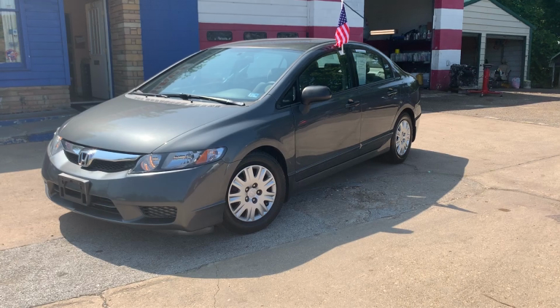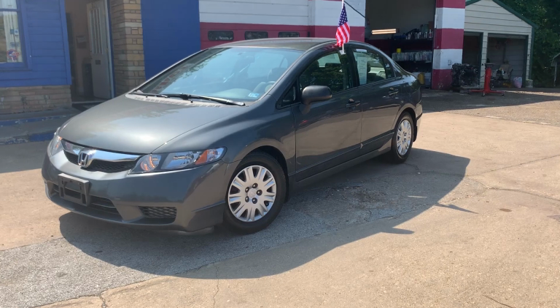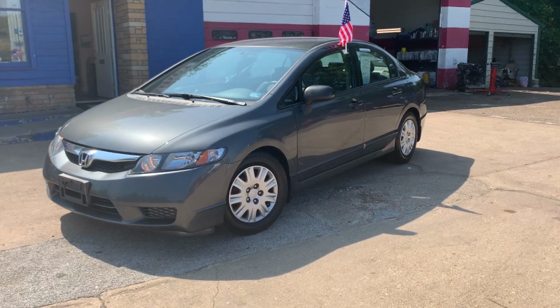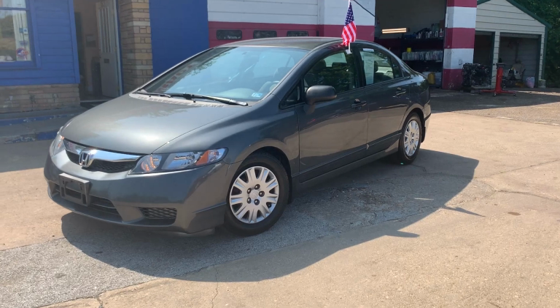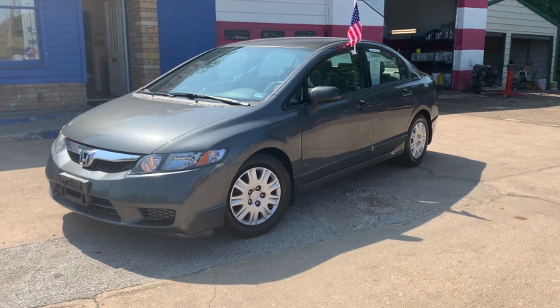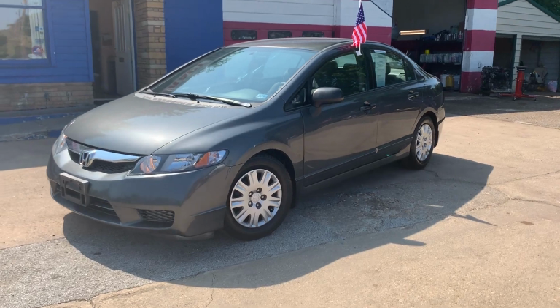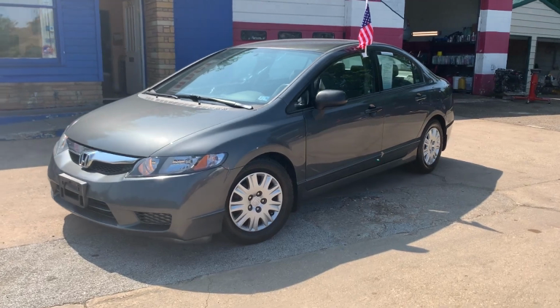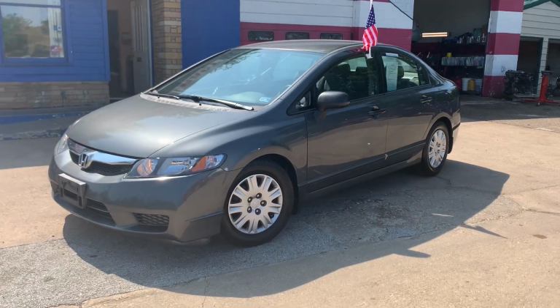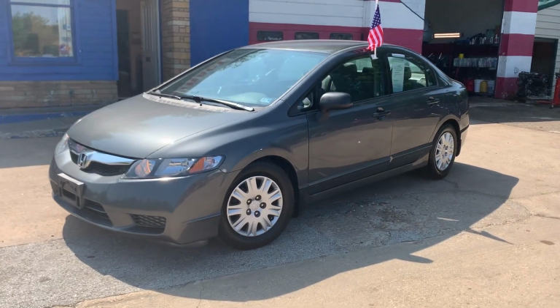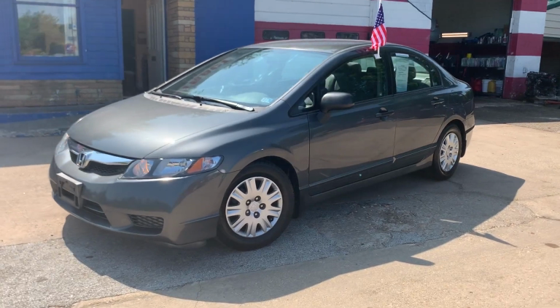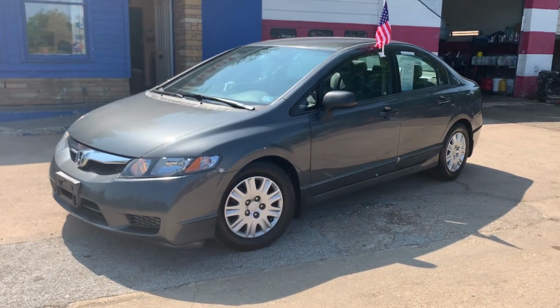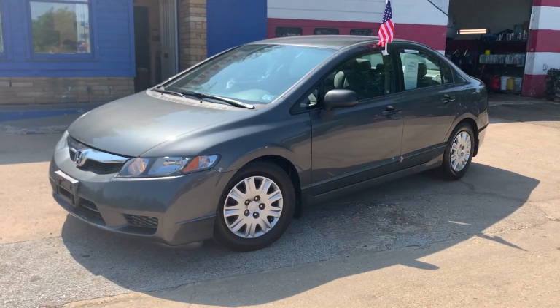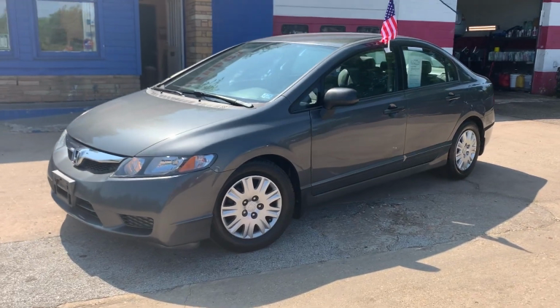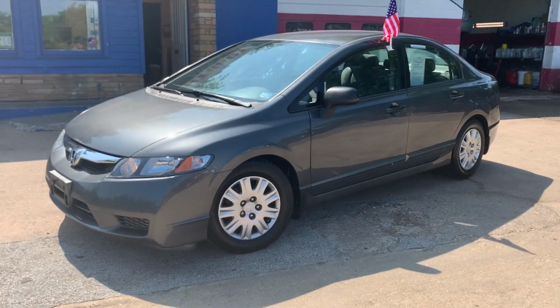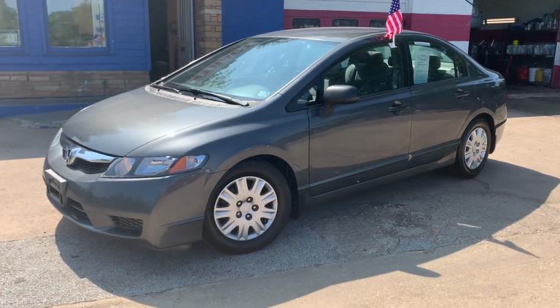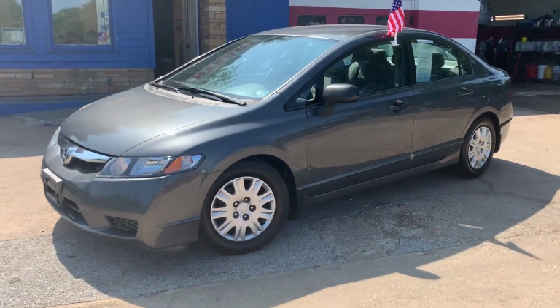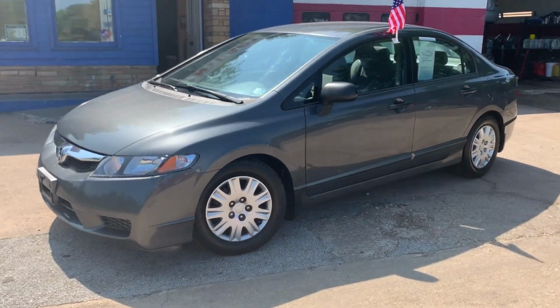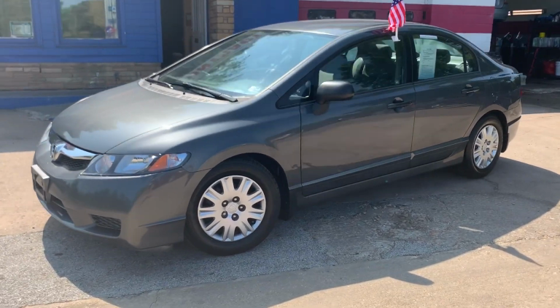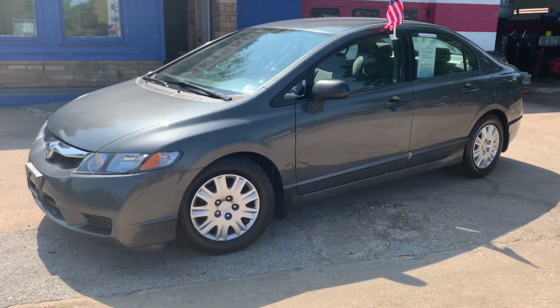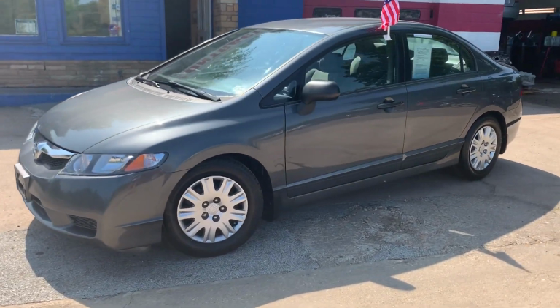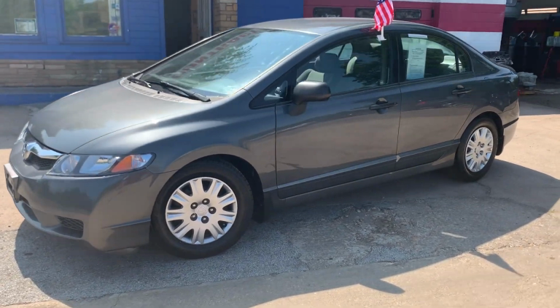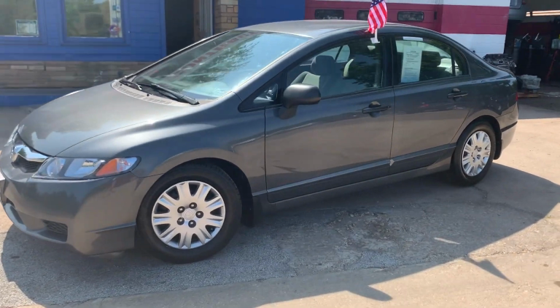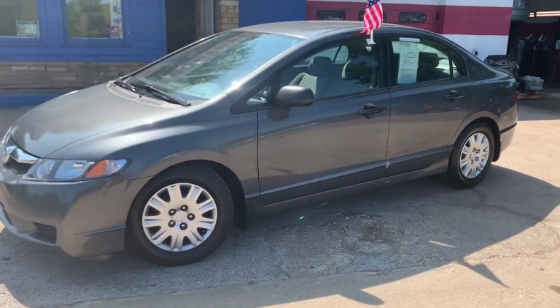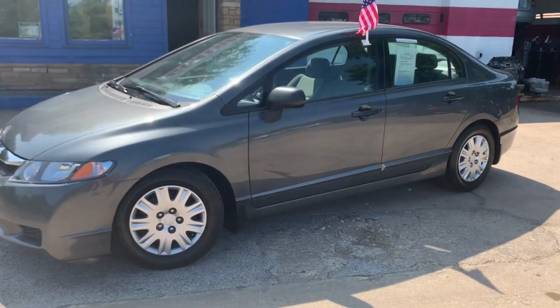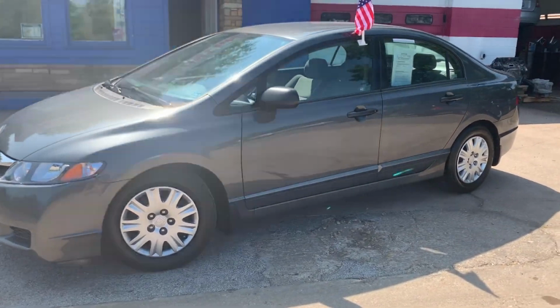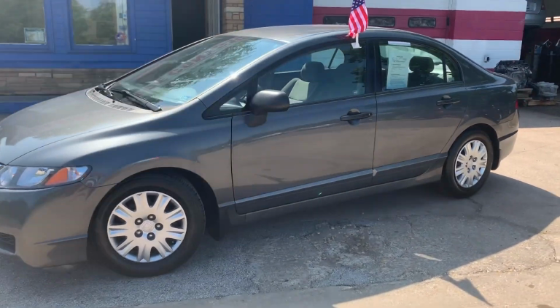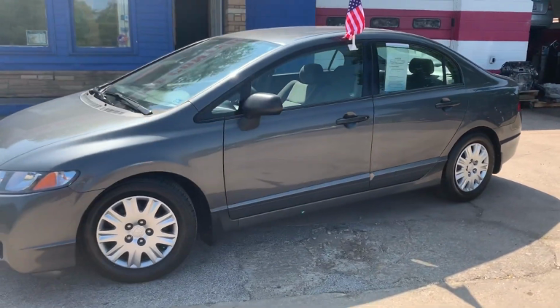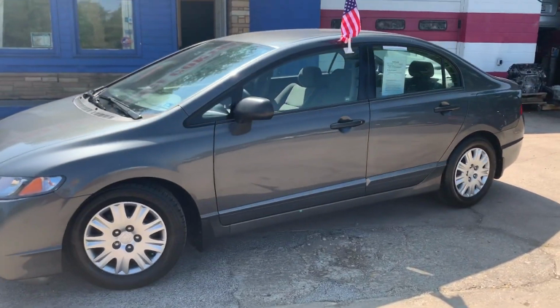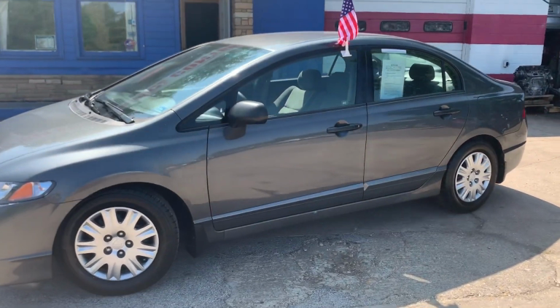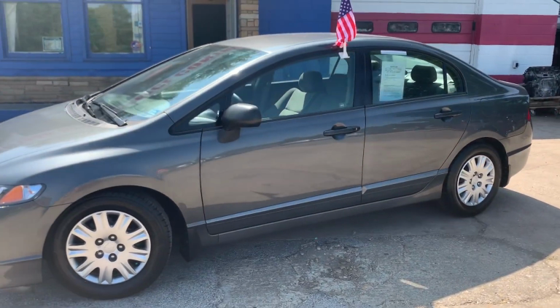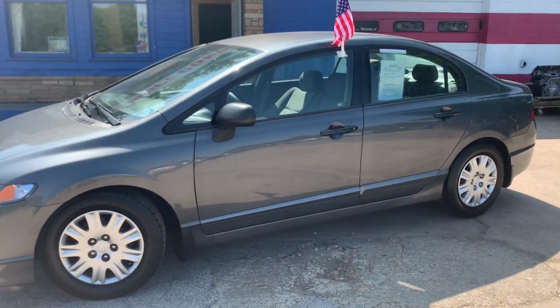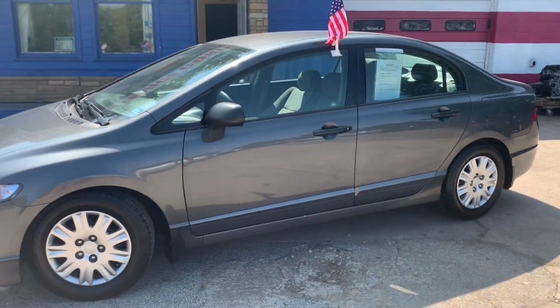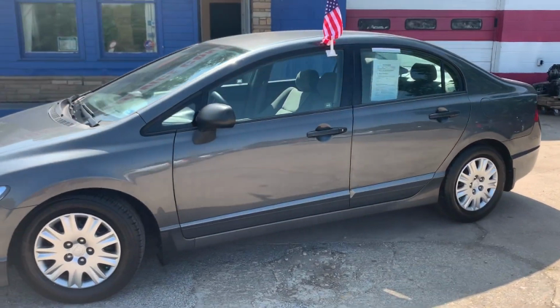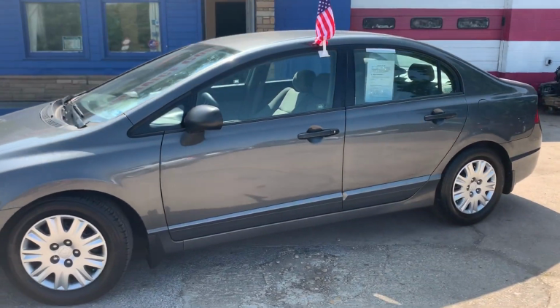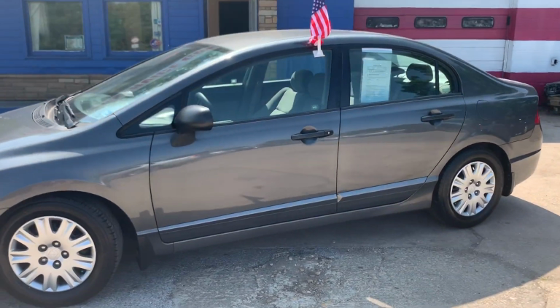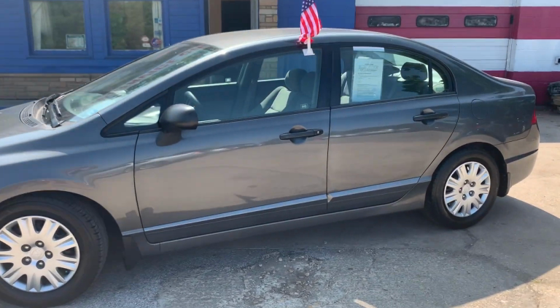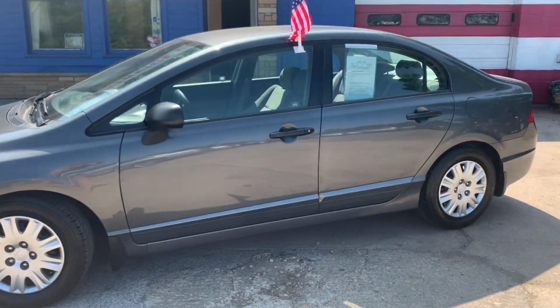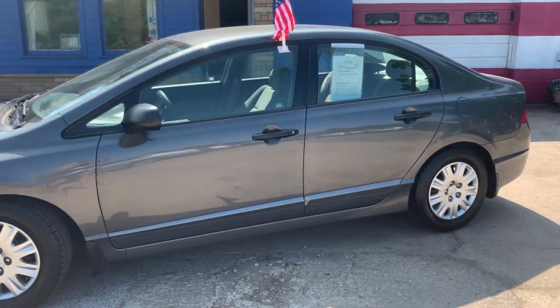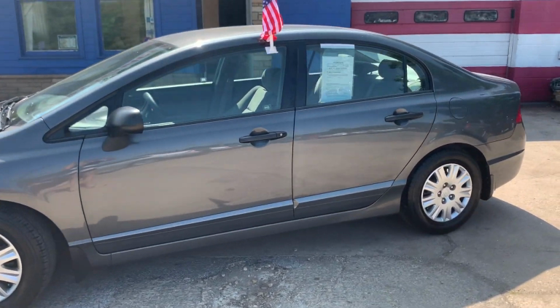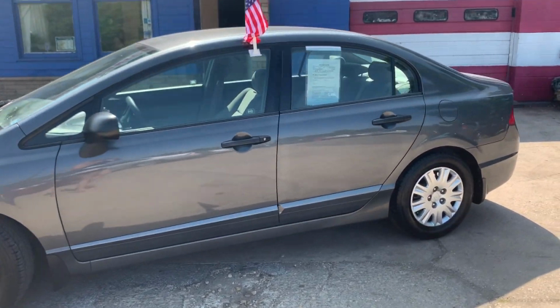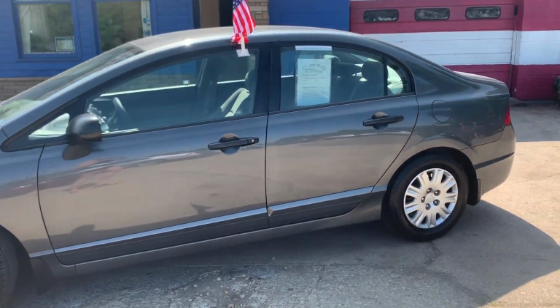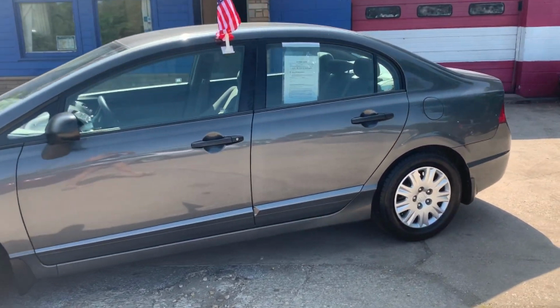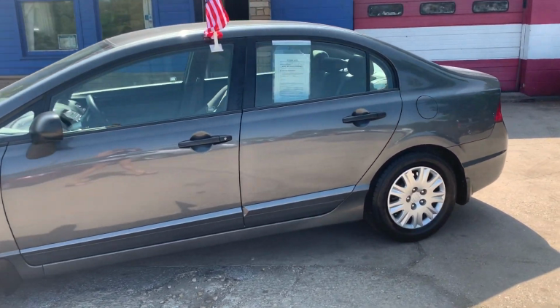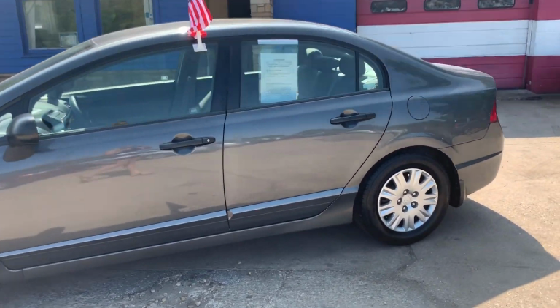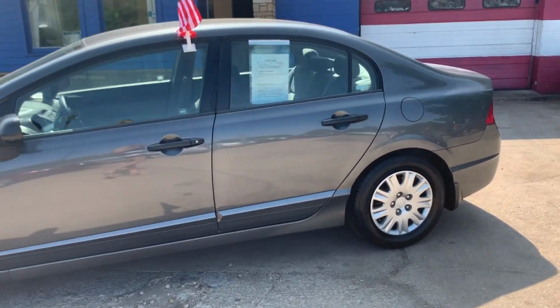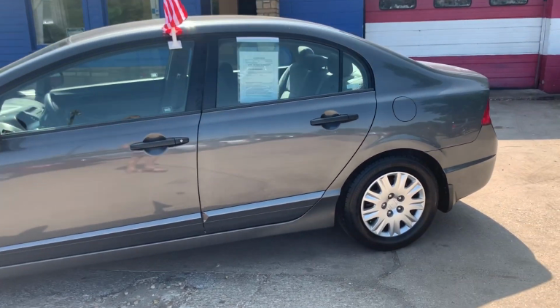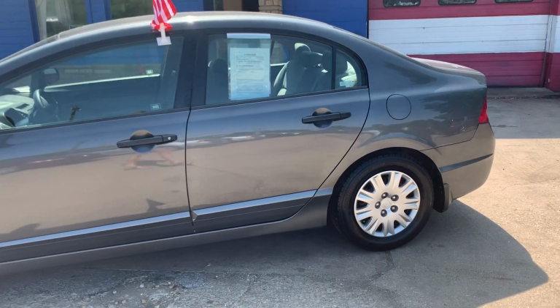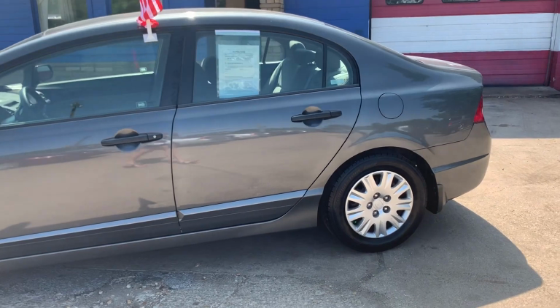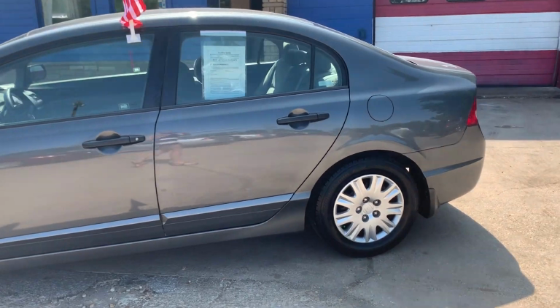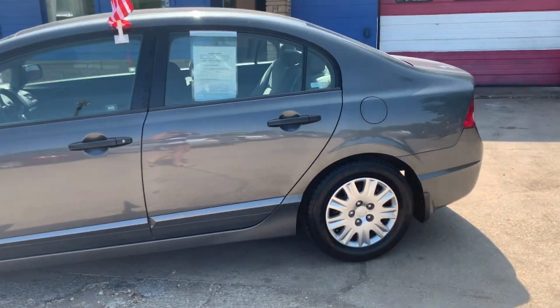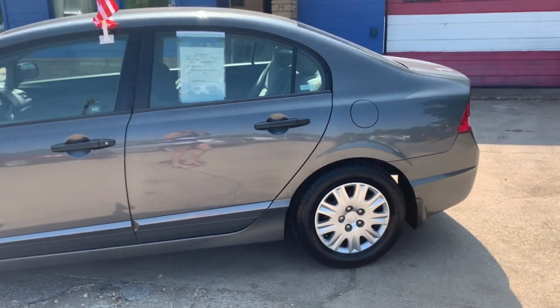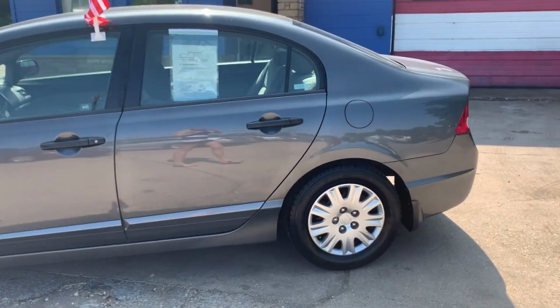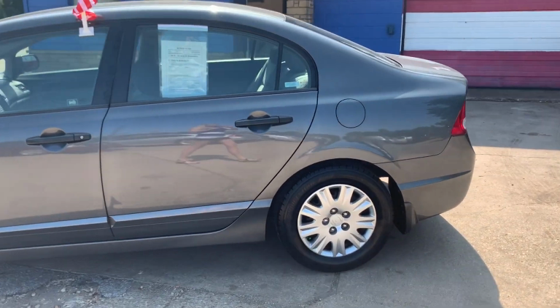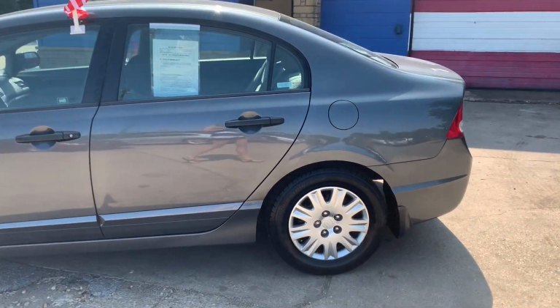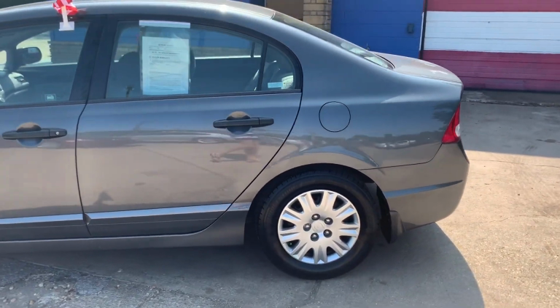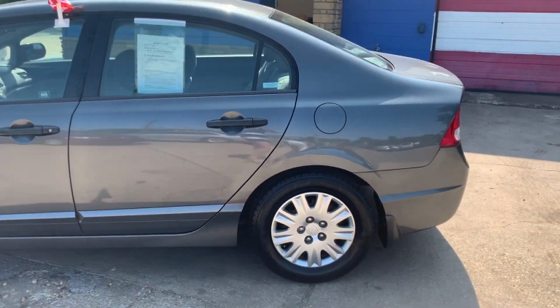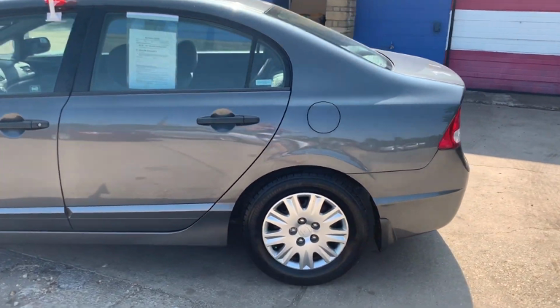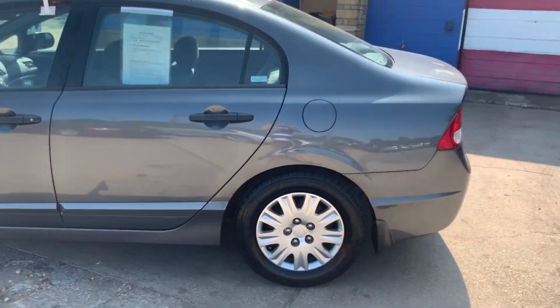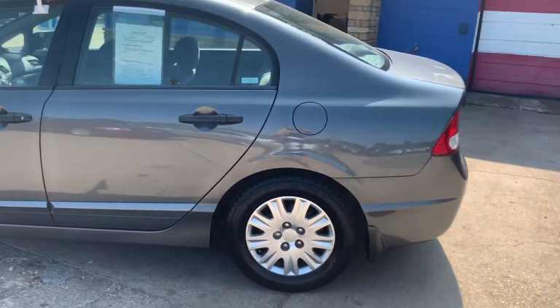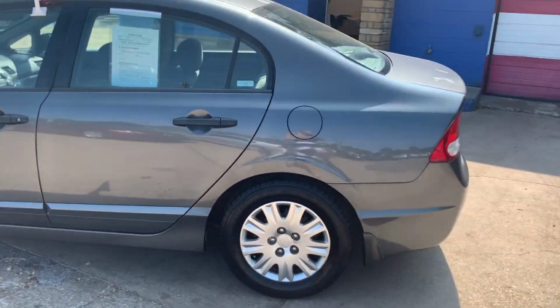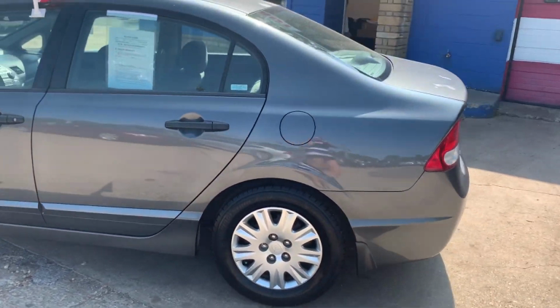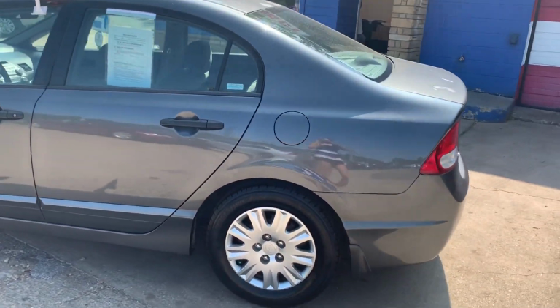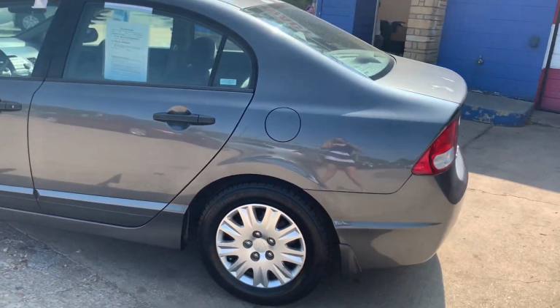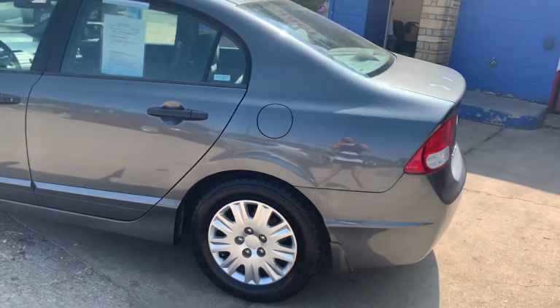Check out this 2009 Honda Civic. It's located at our North location in Stafford off Jefferson Davis Highway.